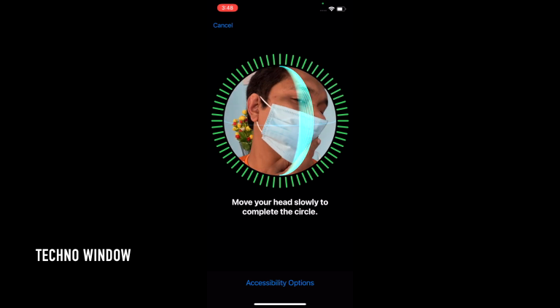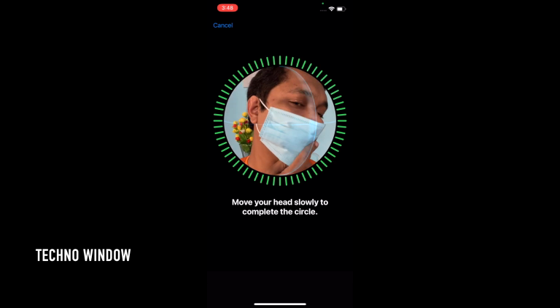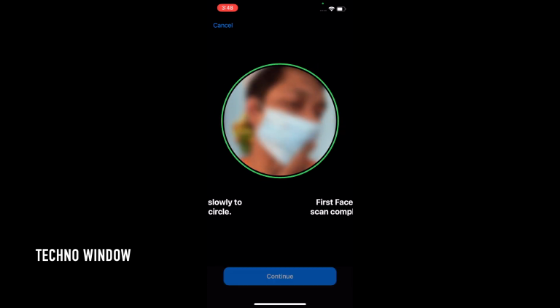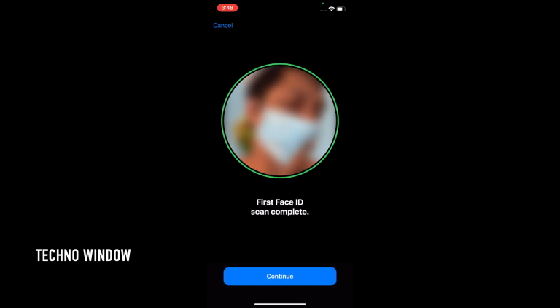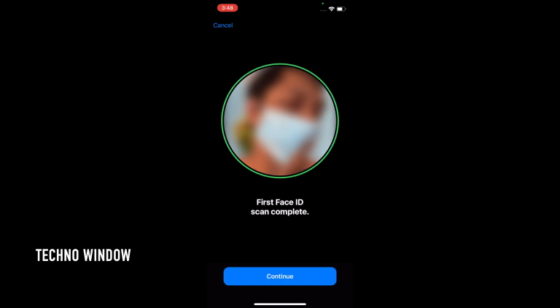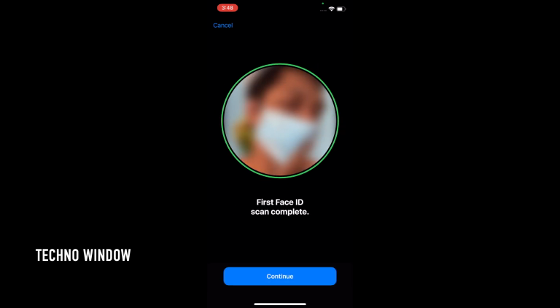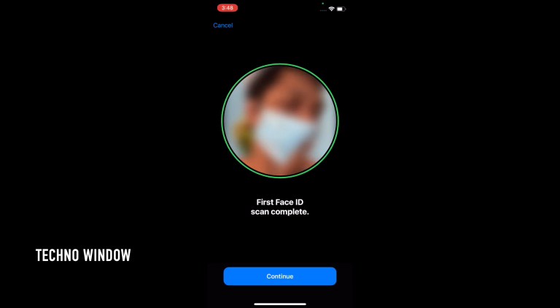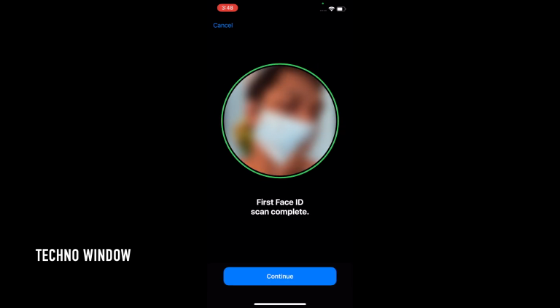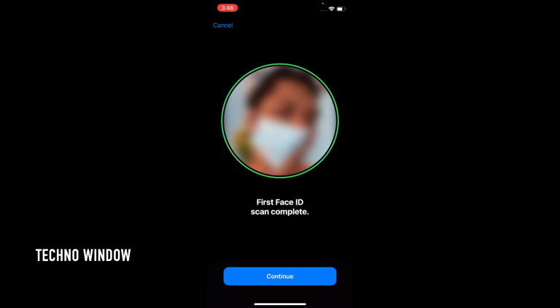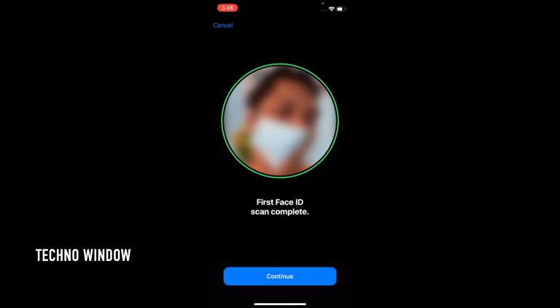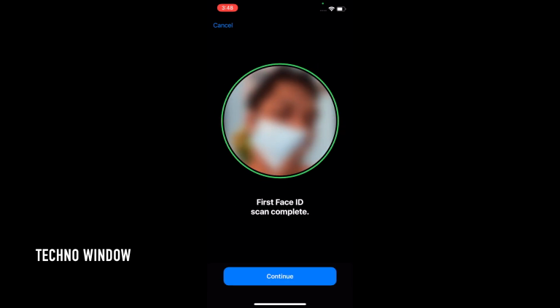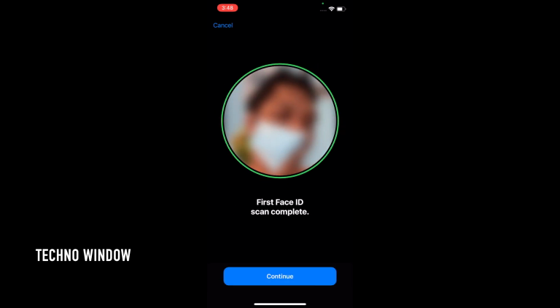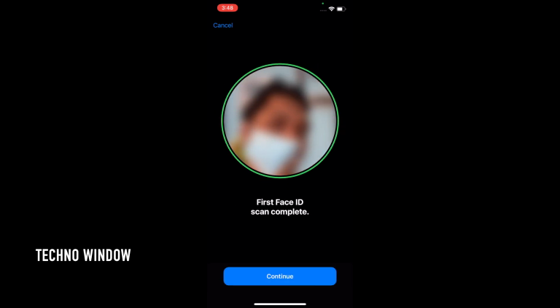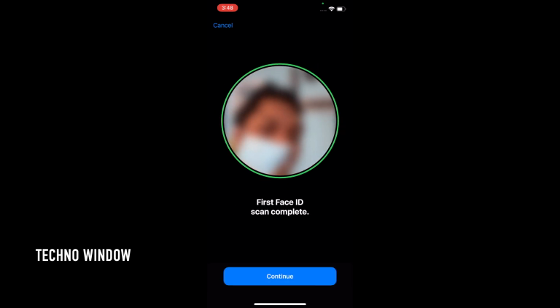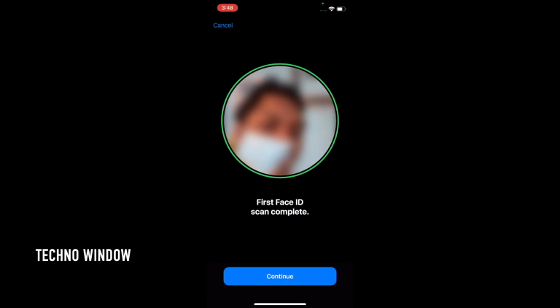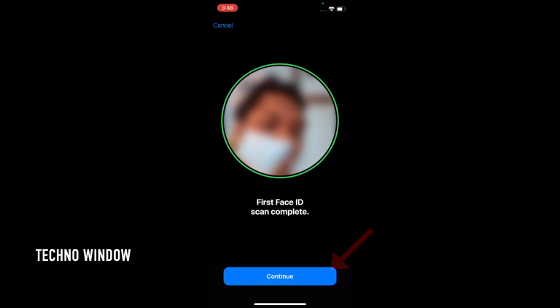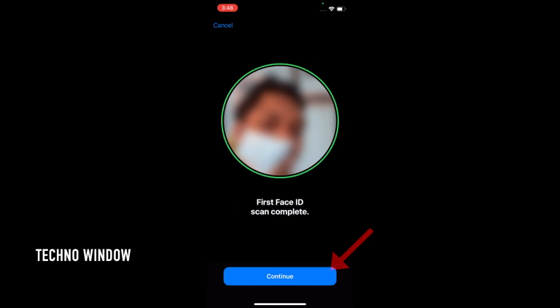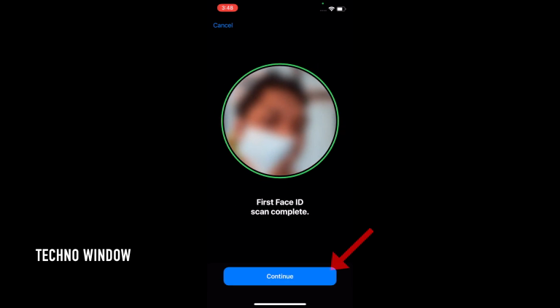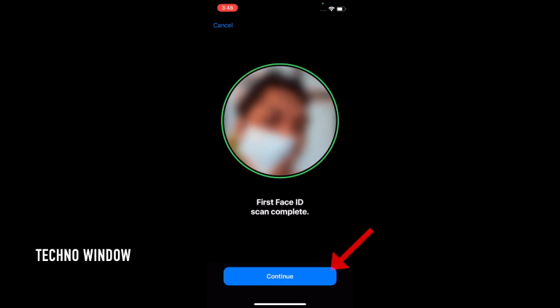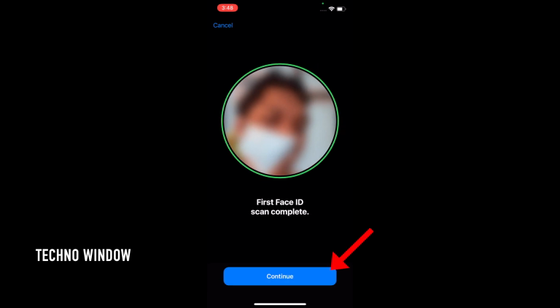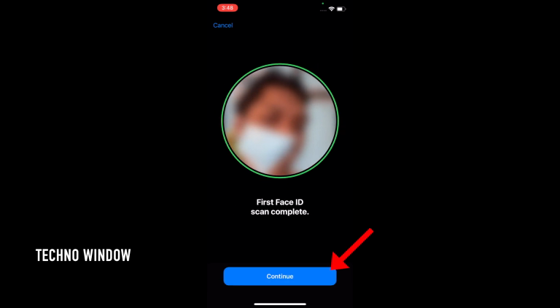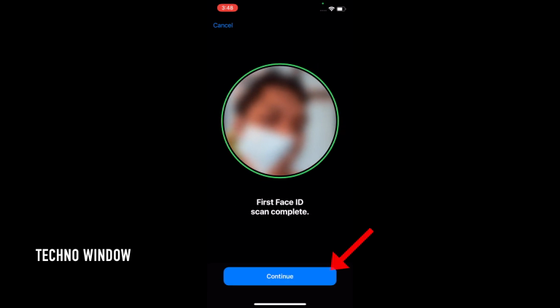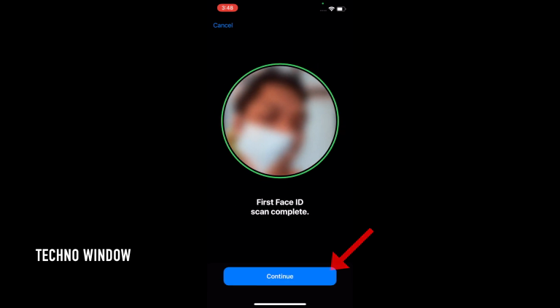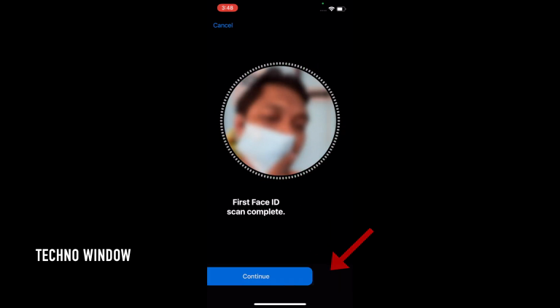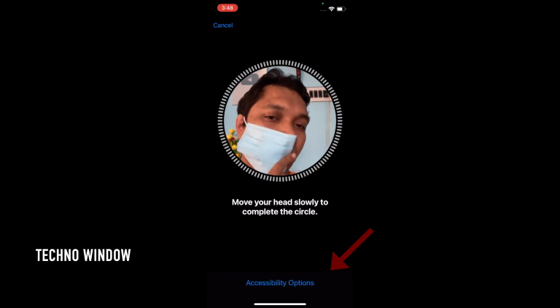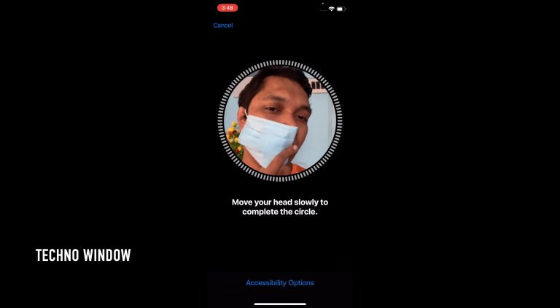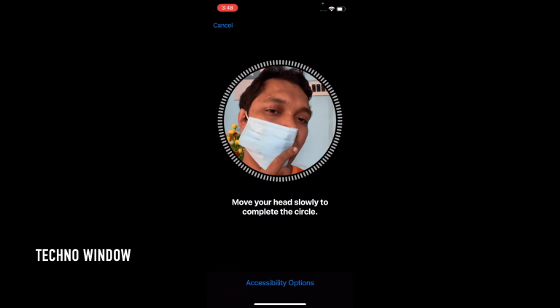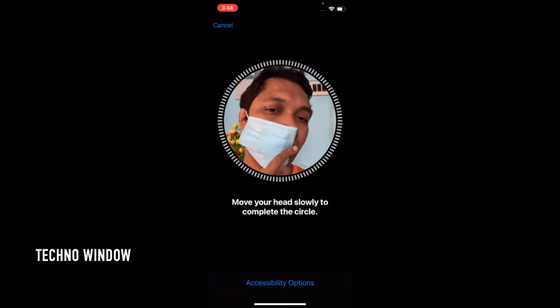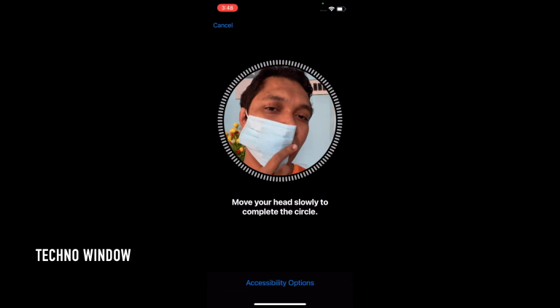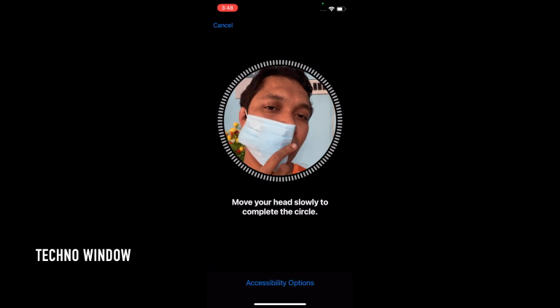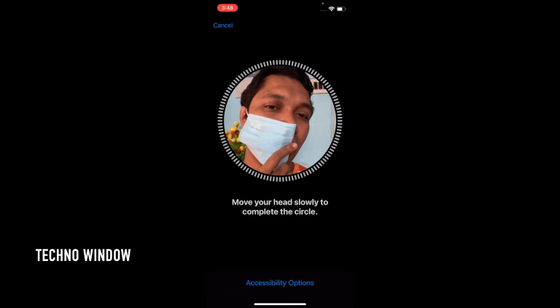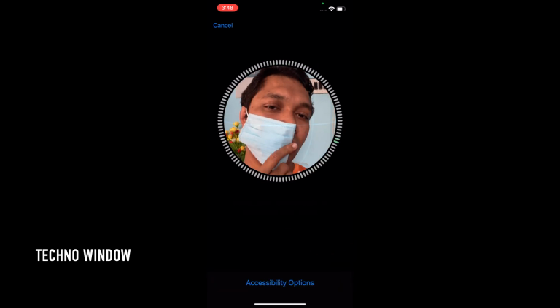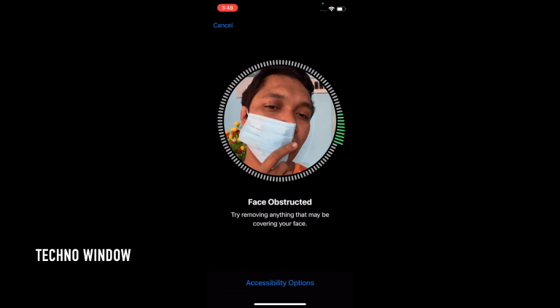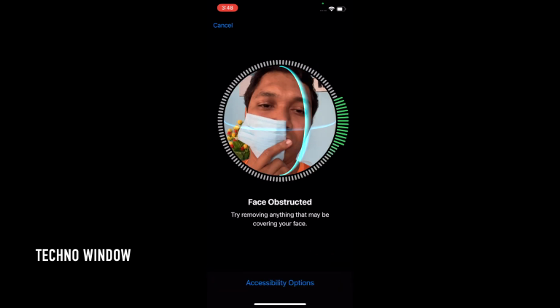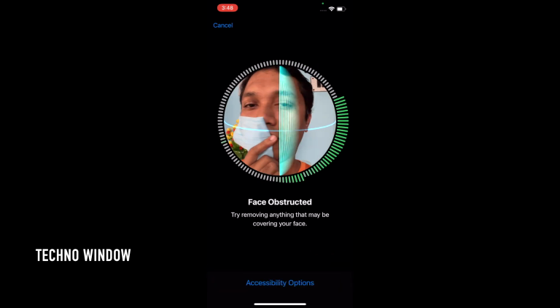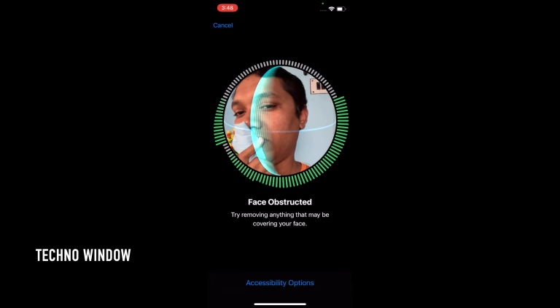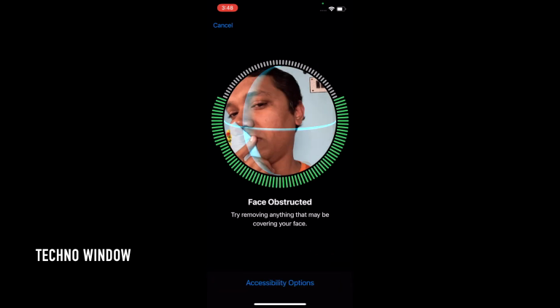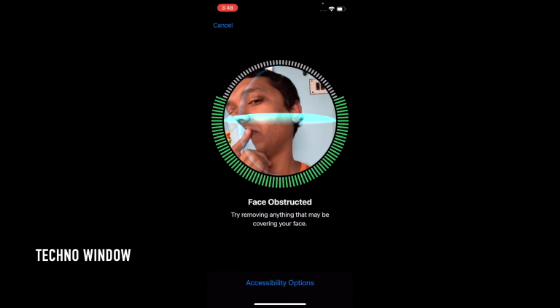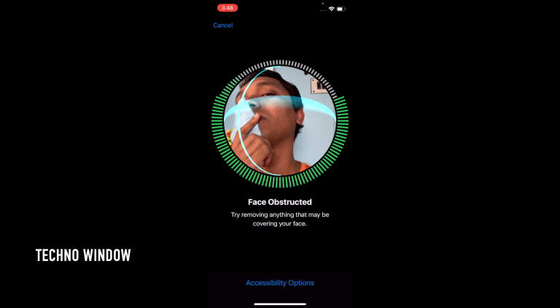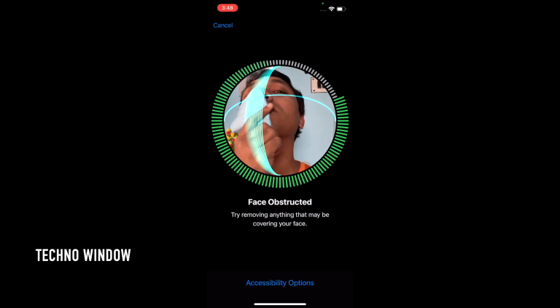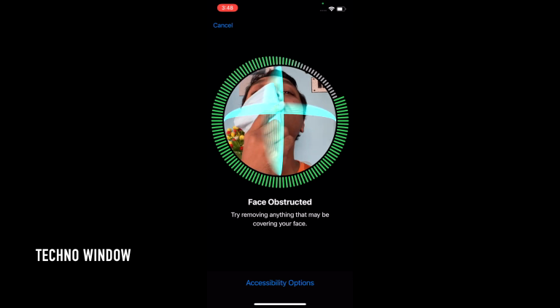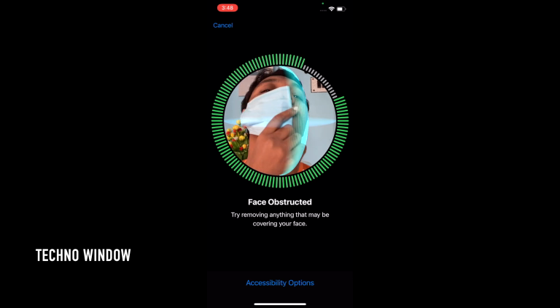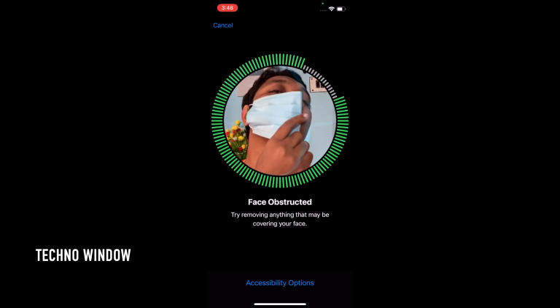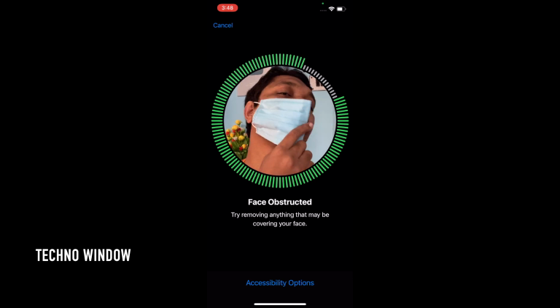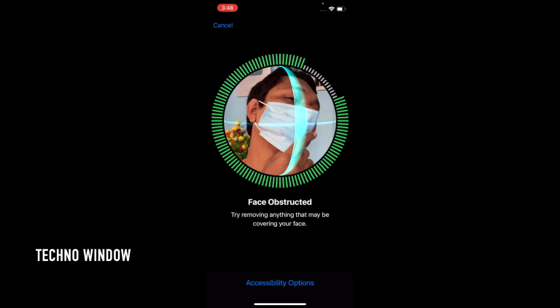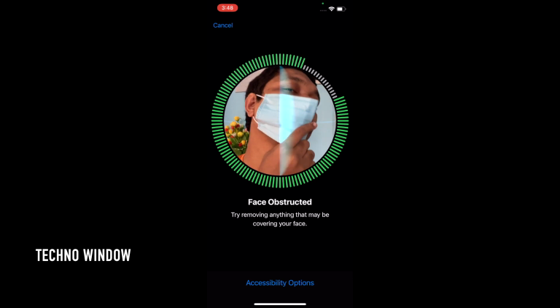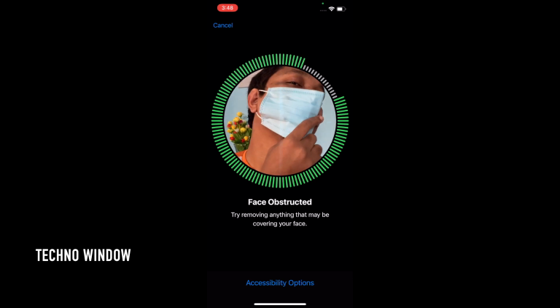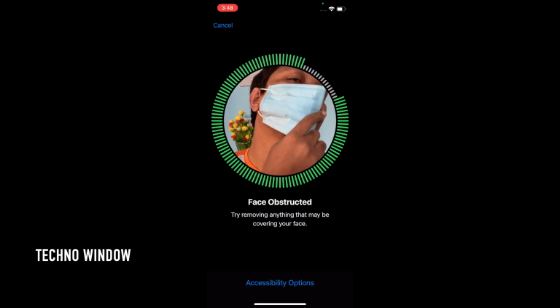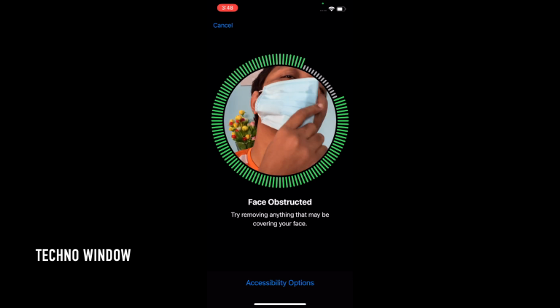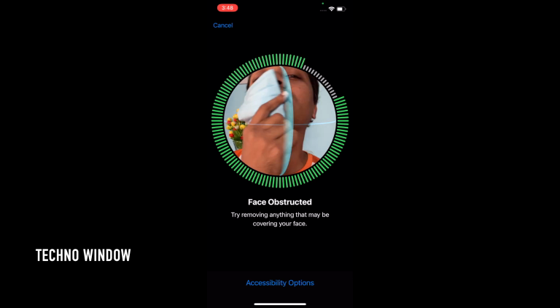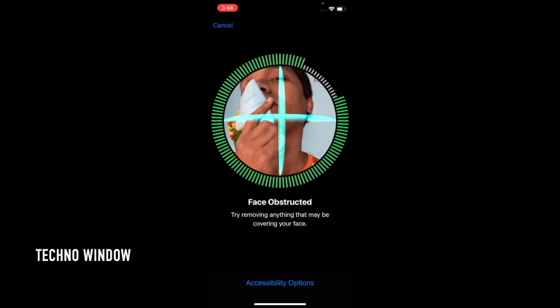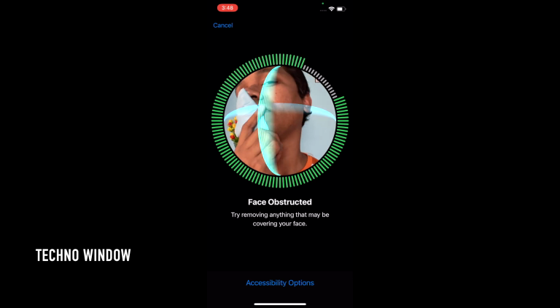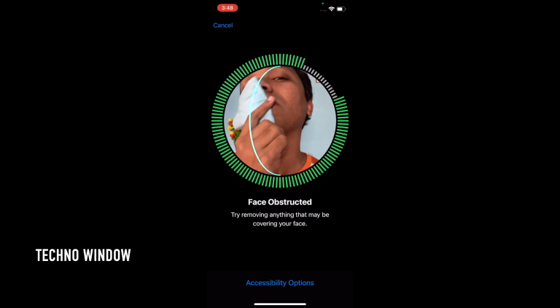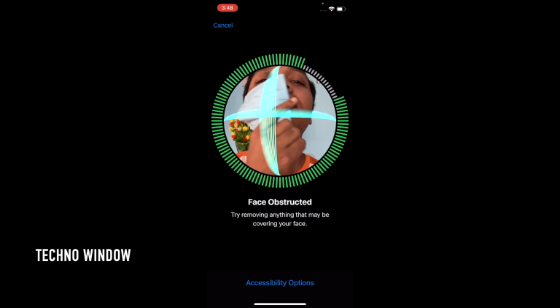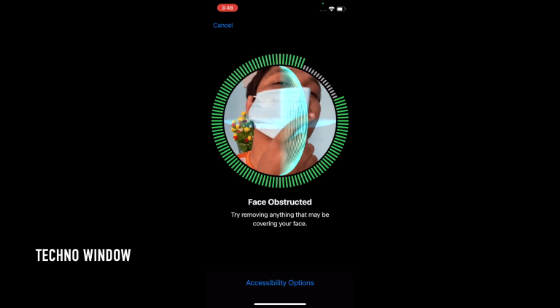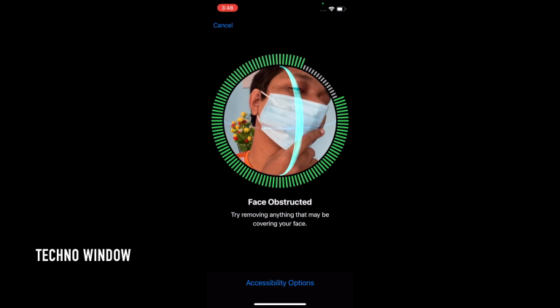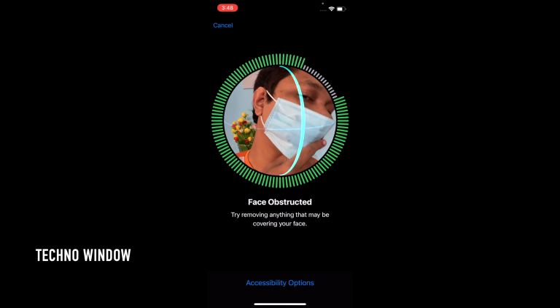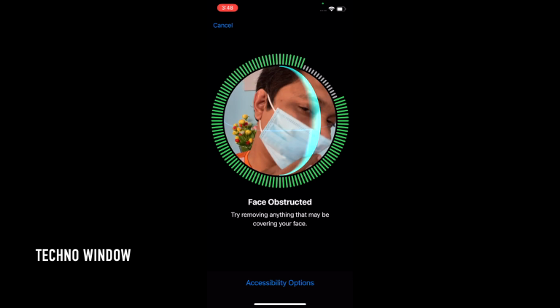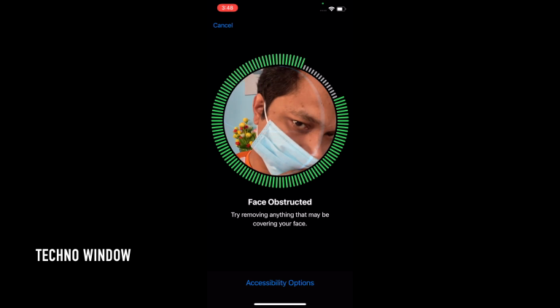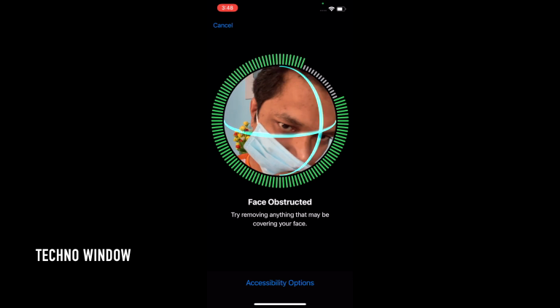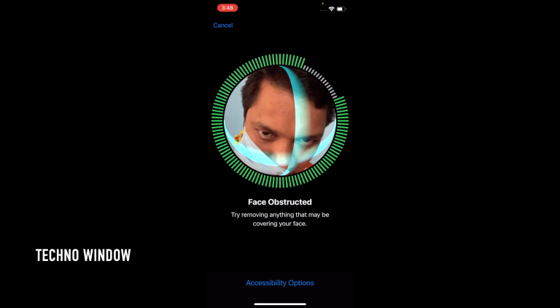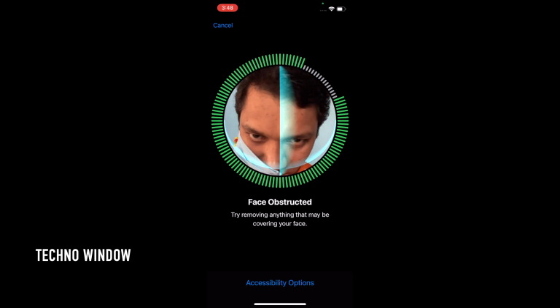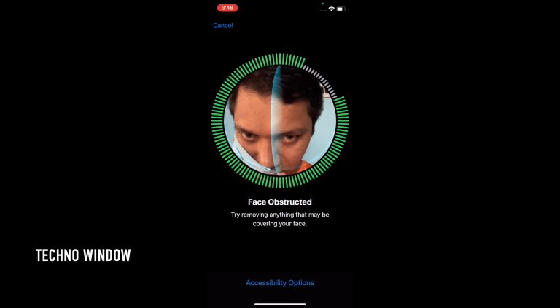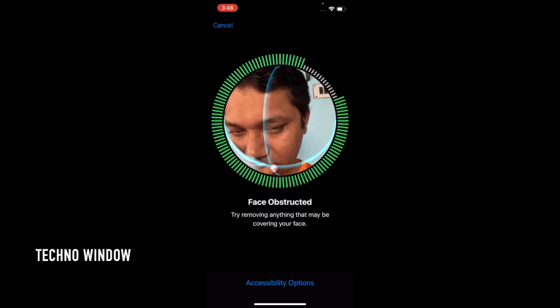Face ID scan complete. Tap Continue. Again, move your head slowly to complete the green circle.